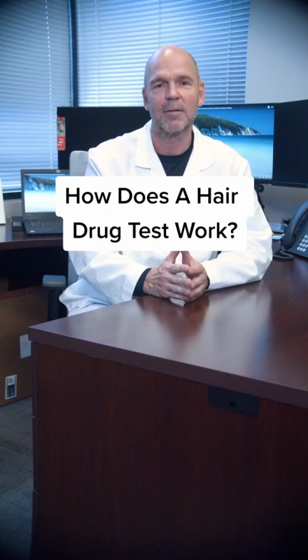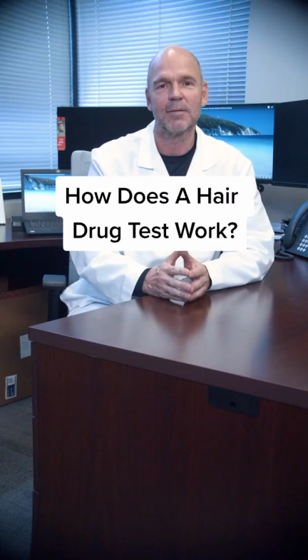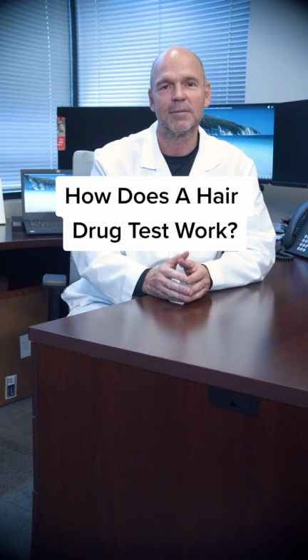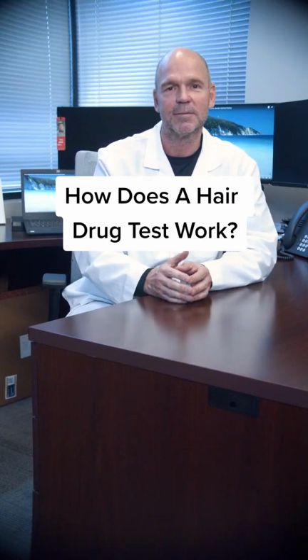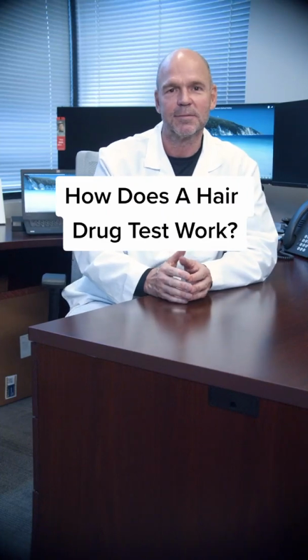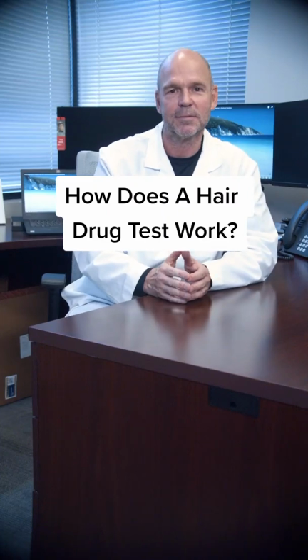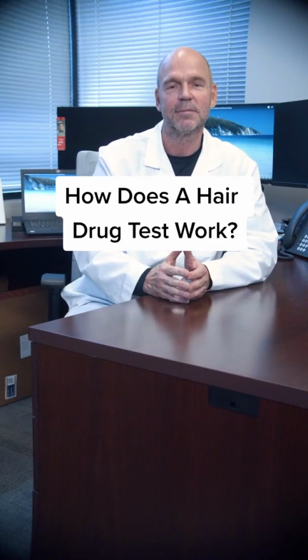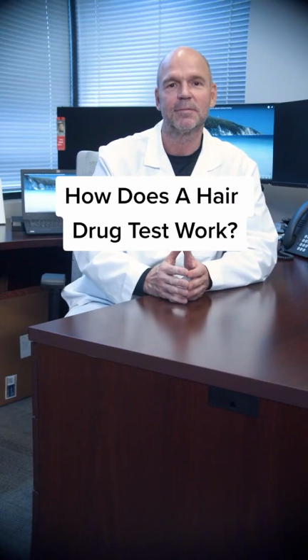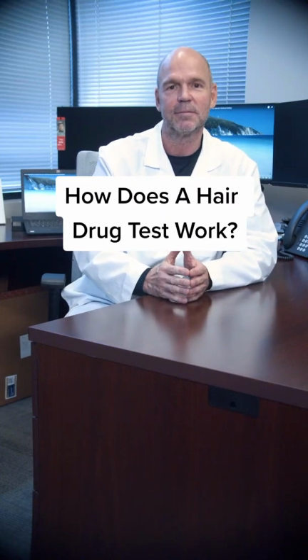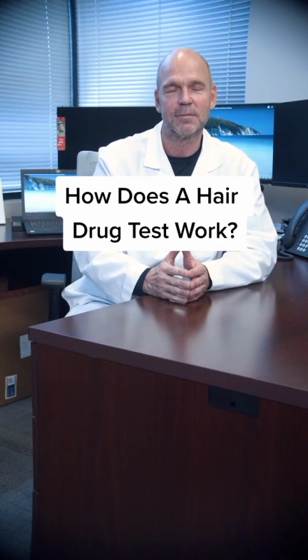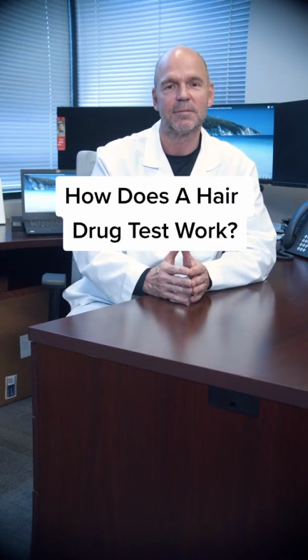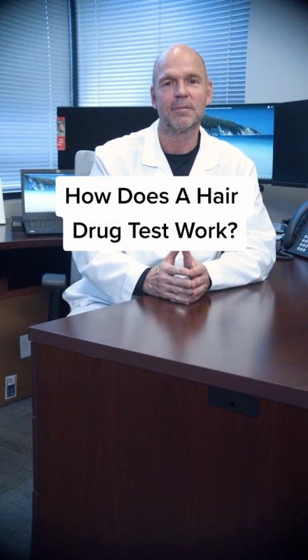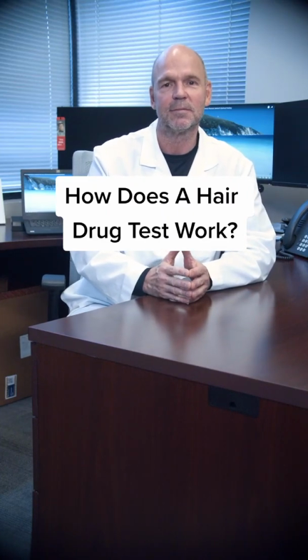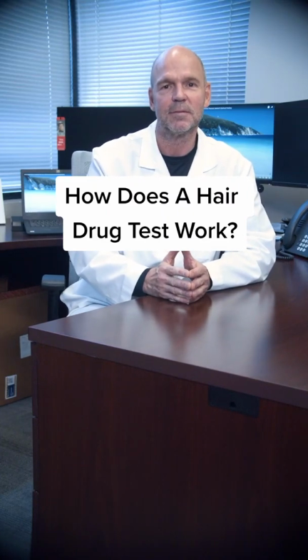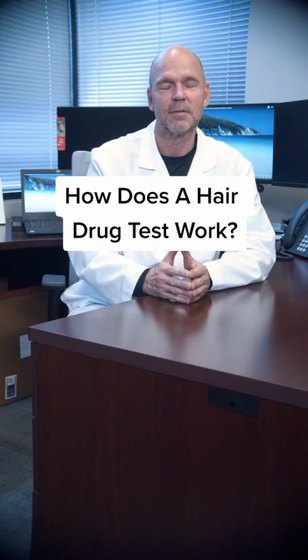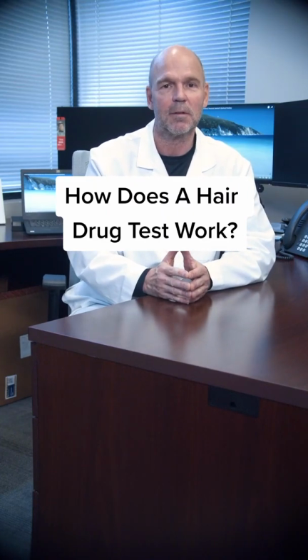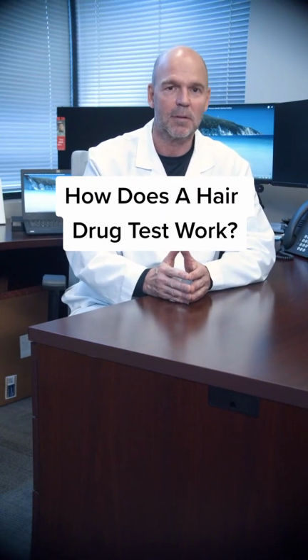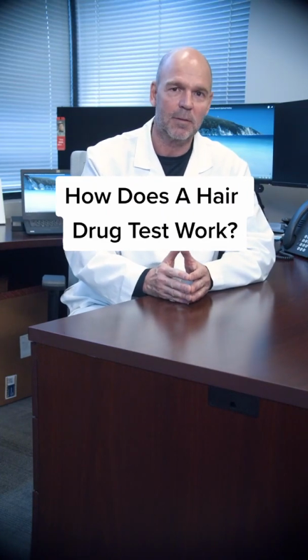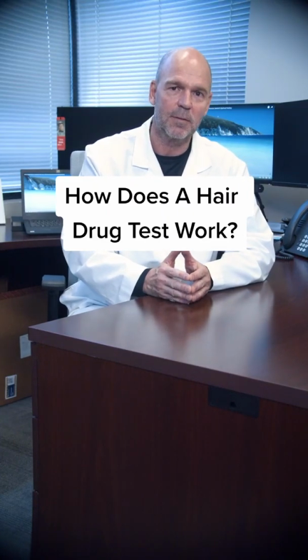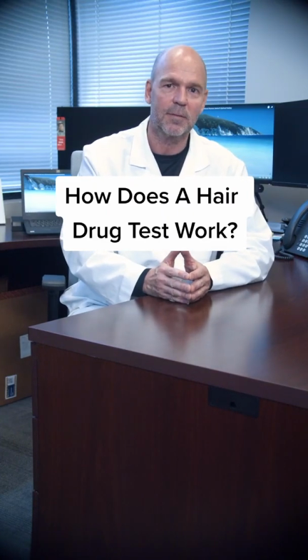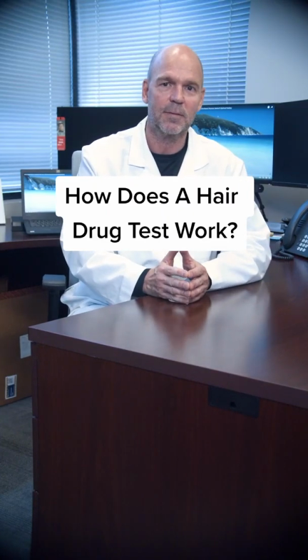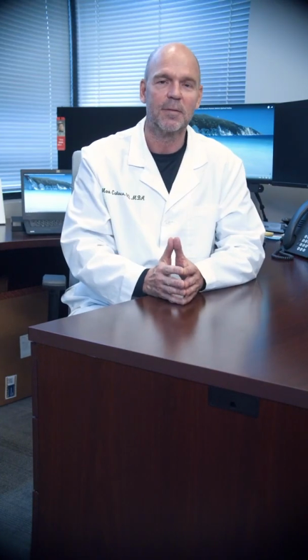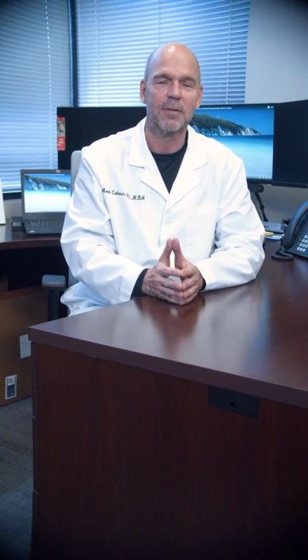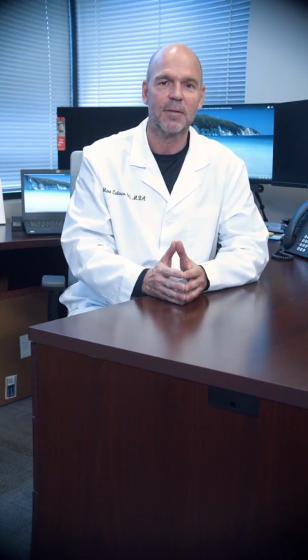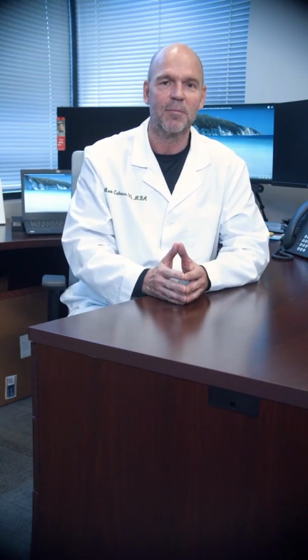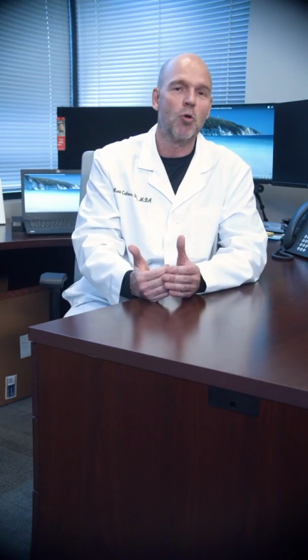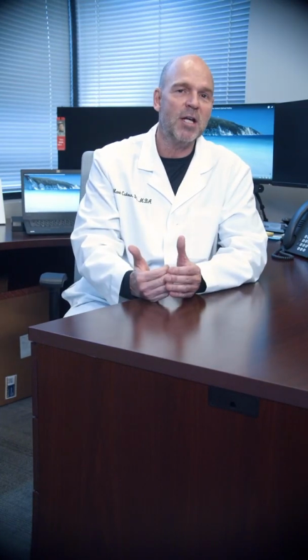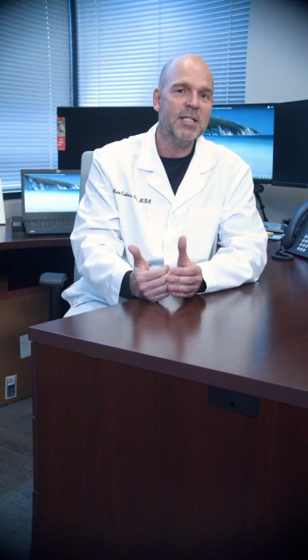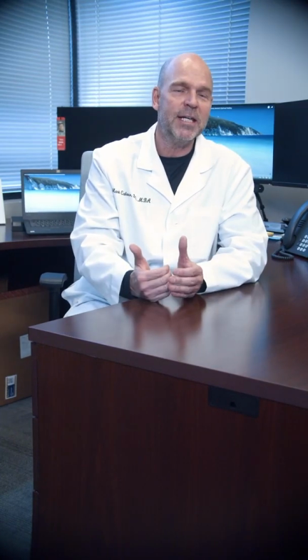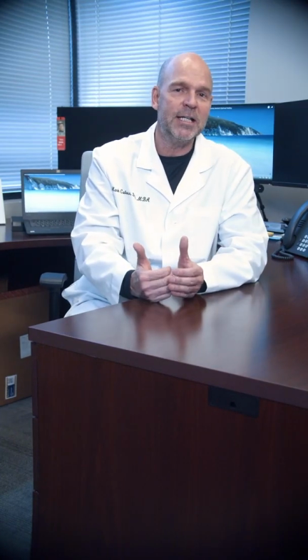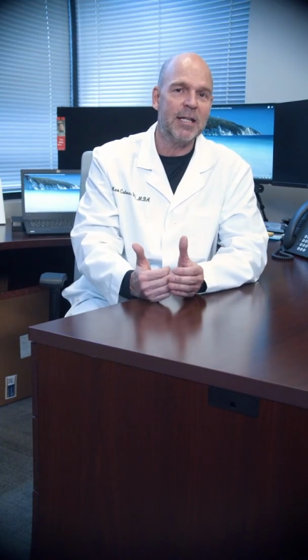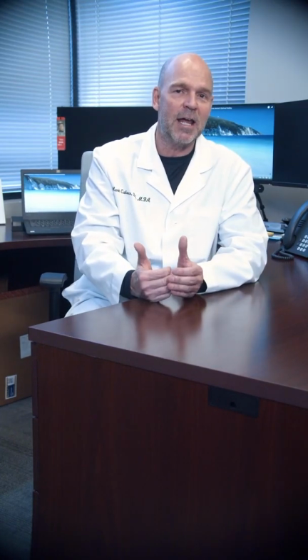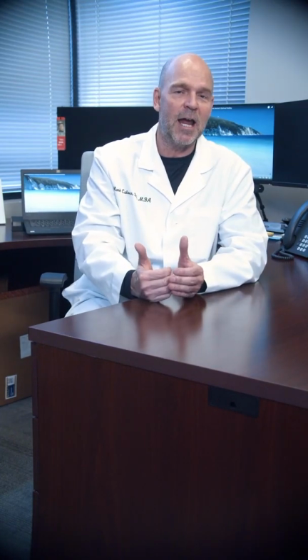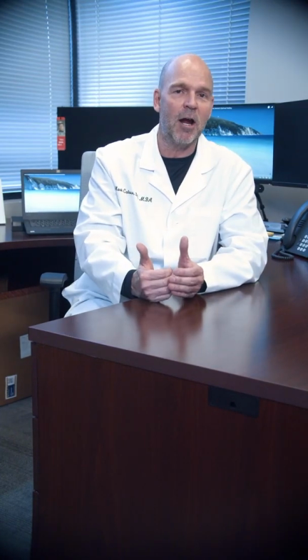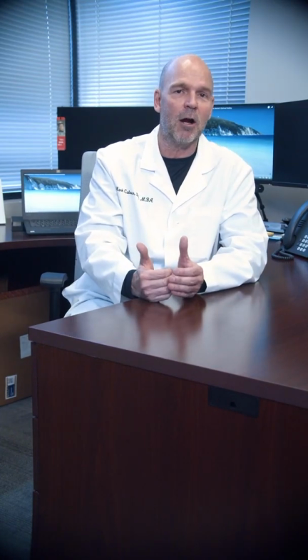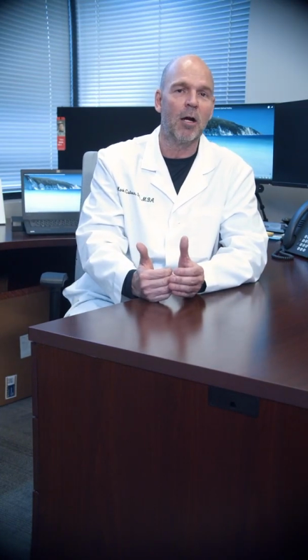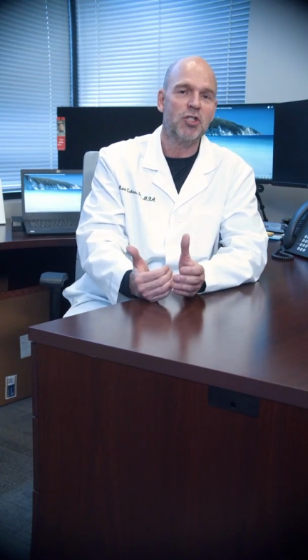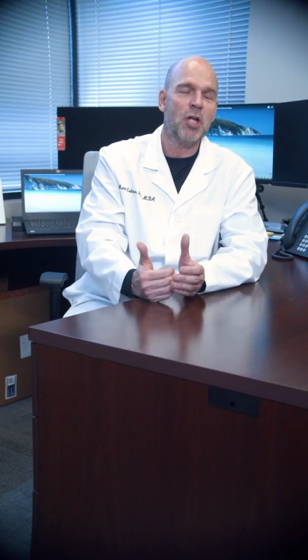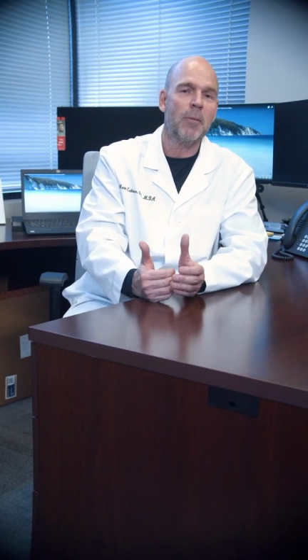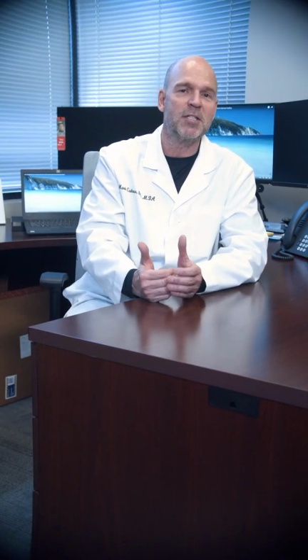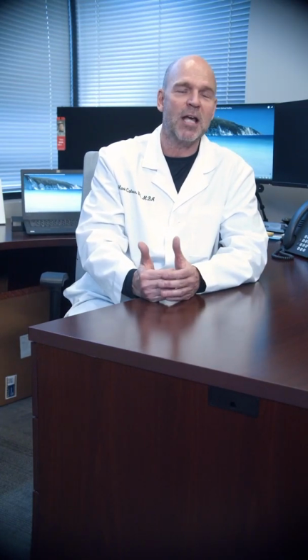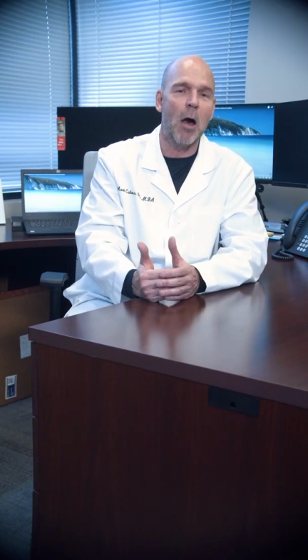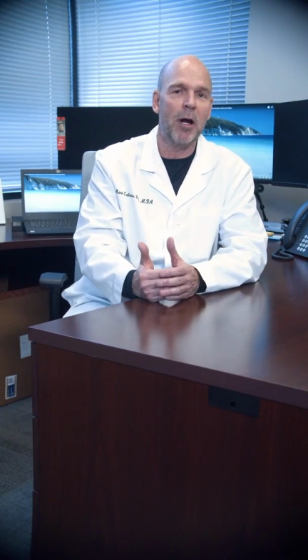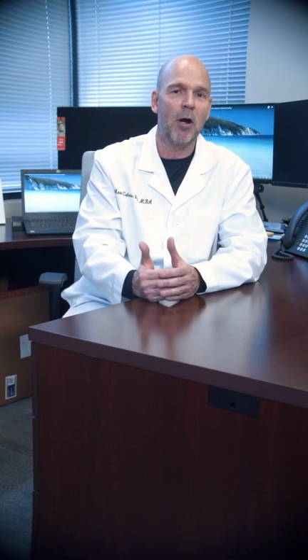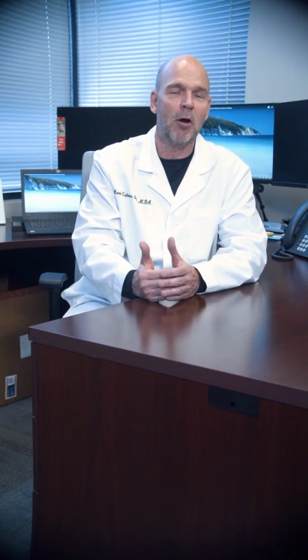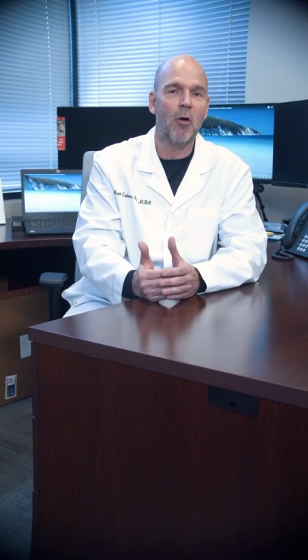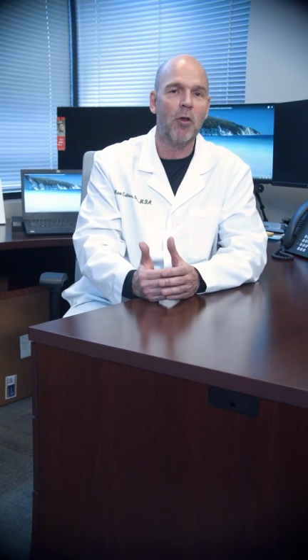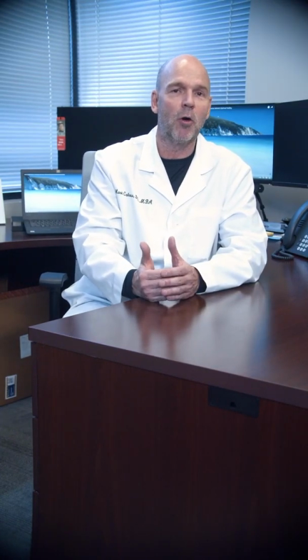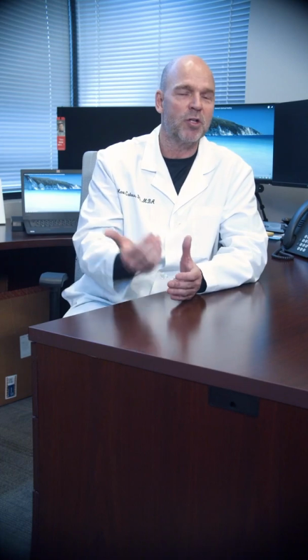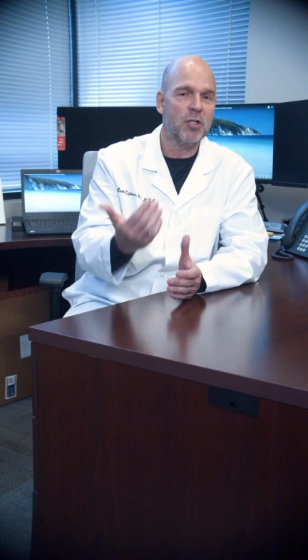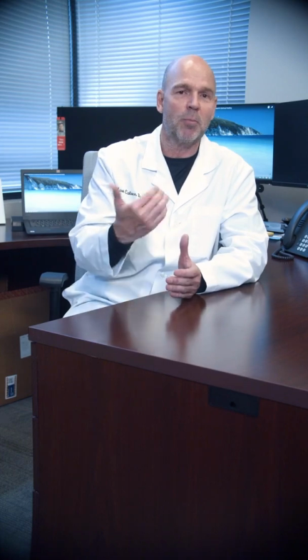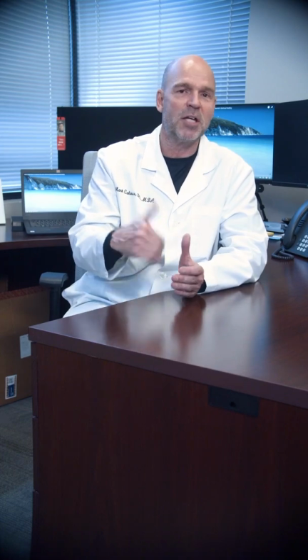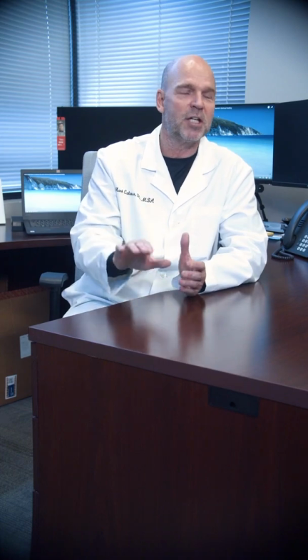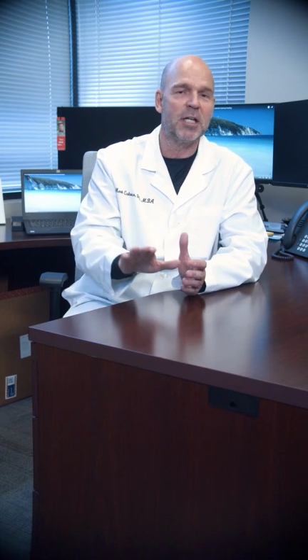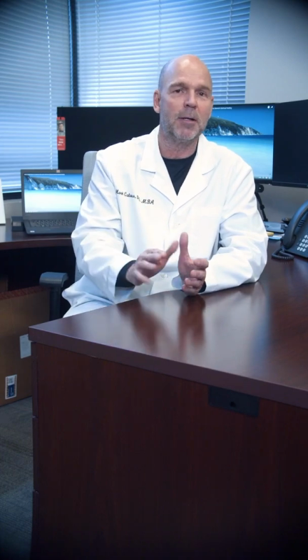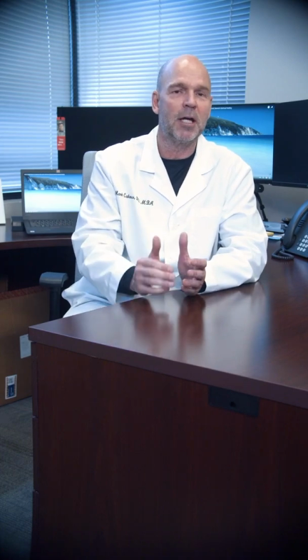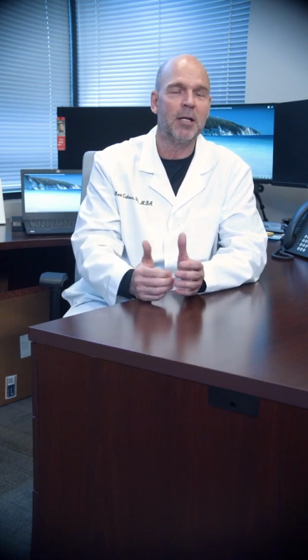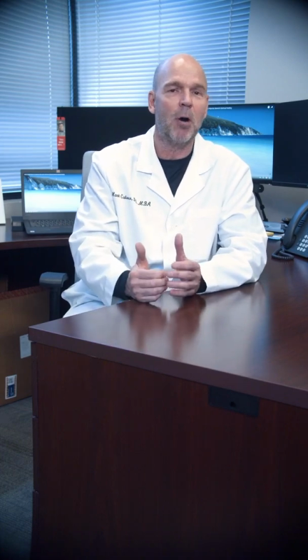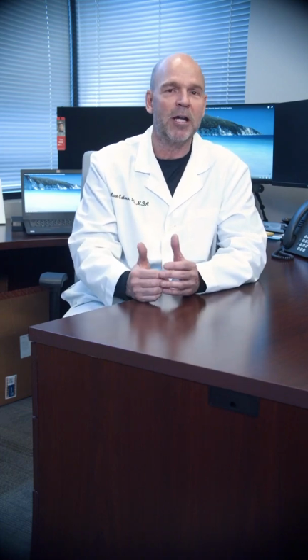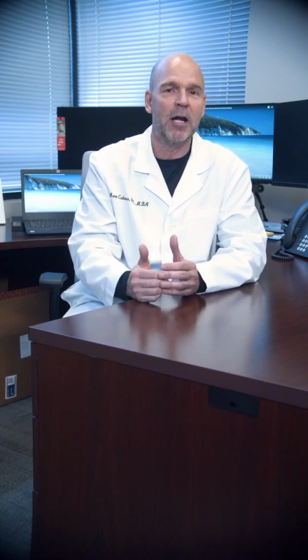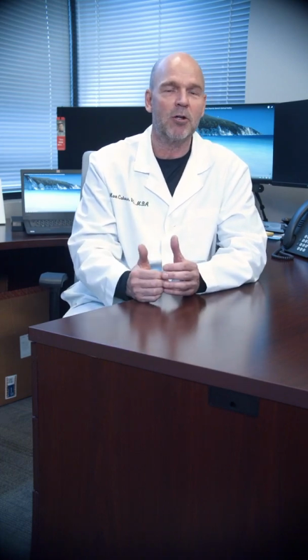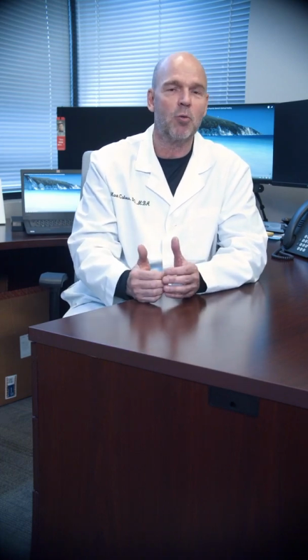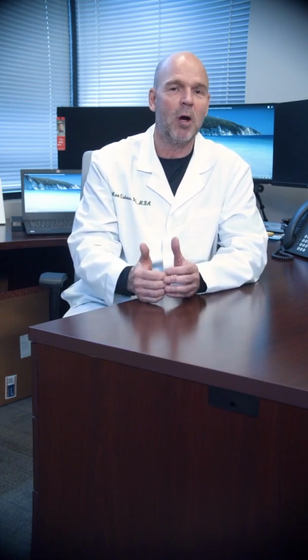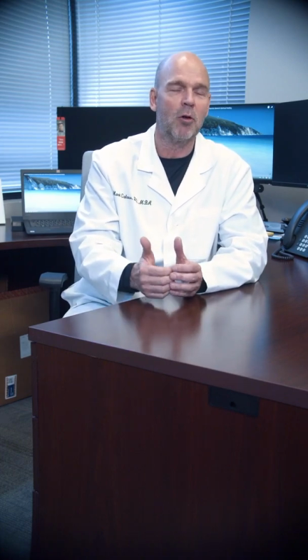Hey, Dr. Calarco, how does a hair drug test work? Drugs can get into the hair. Let's talk about scalp hair, although it applies to any body hair as well.